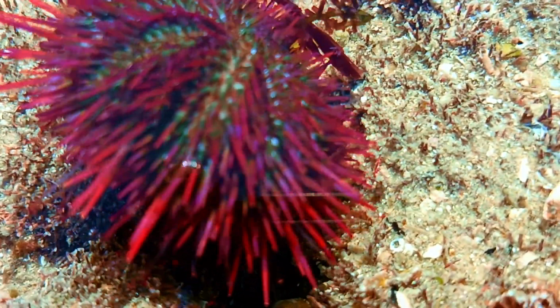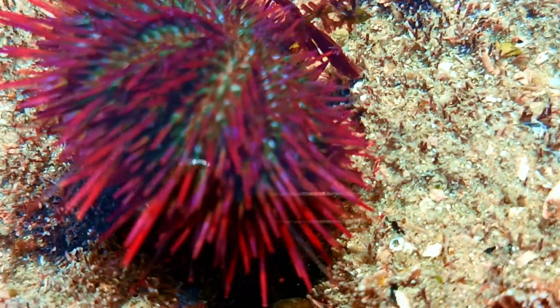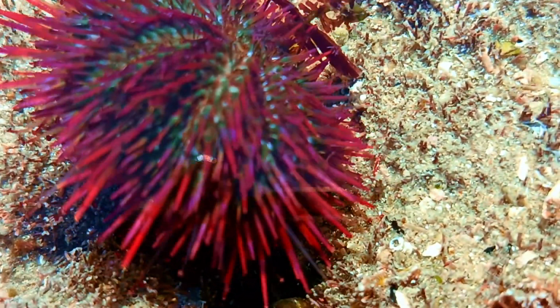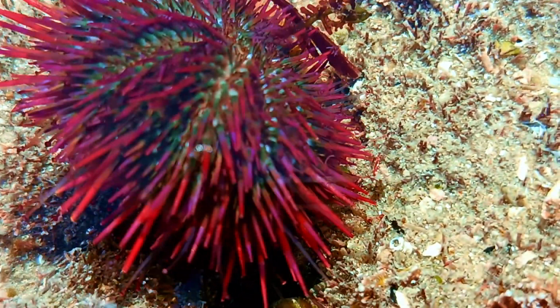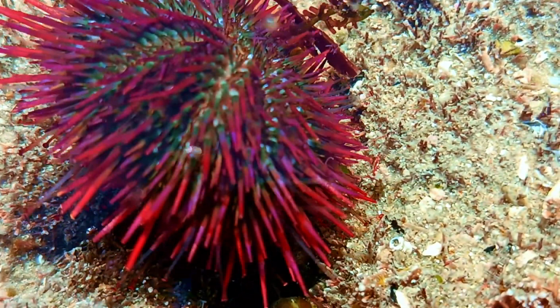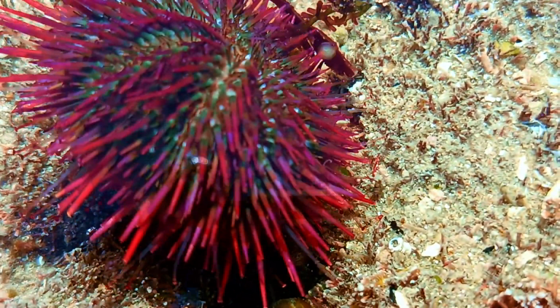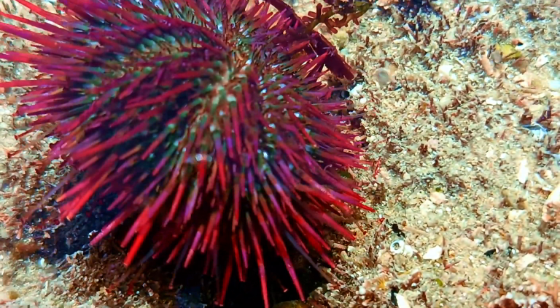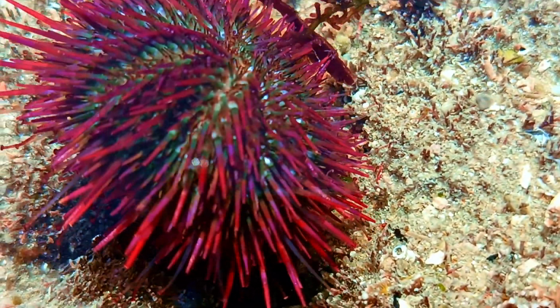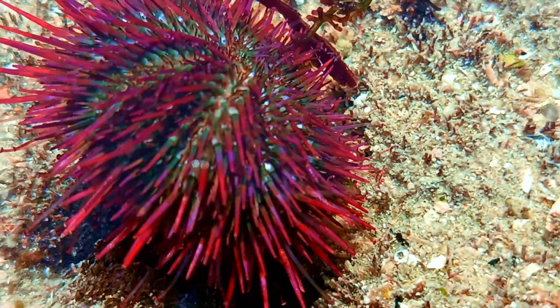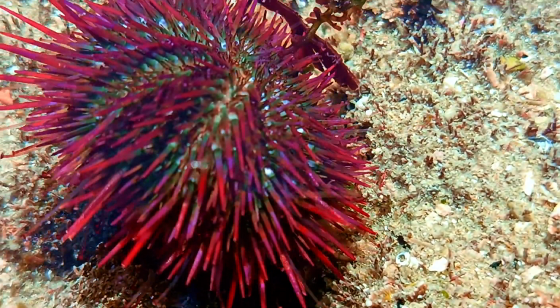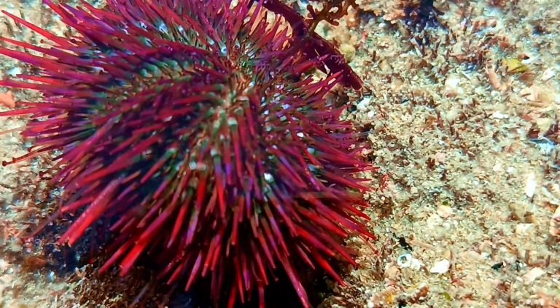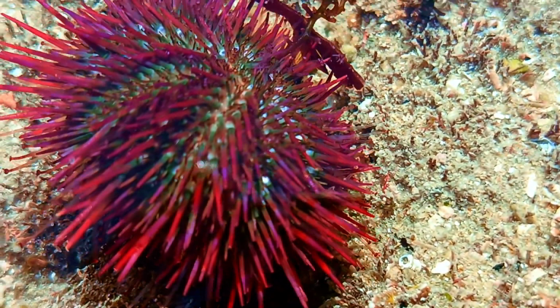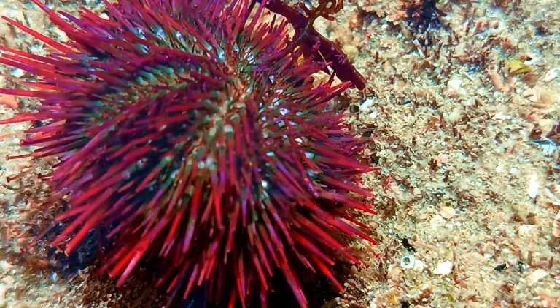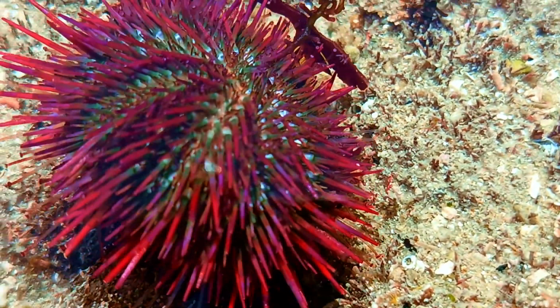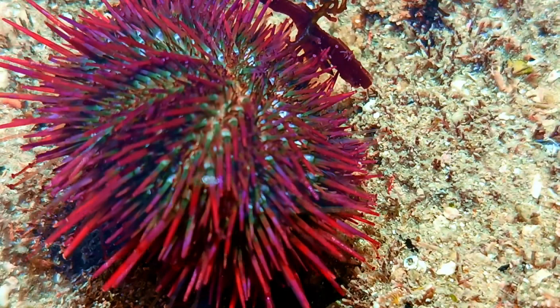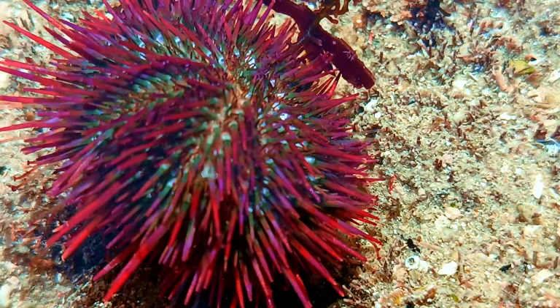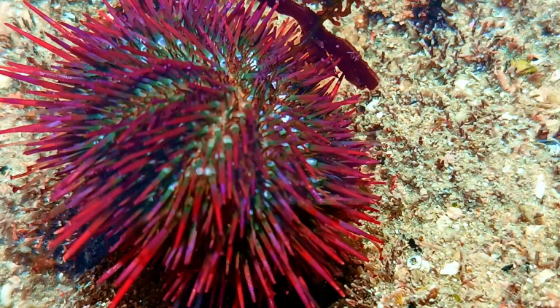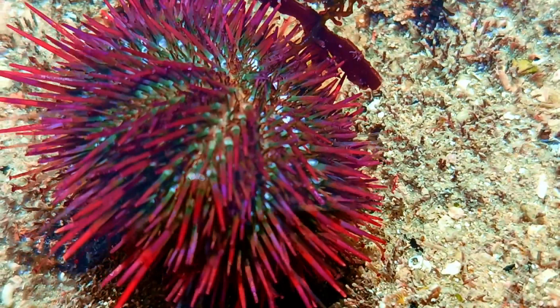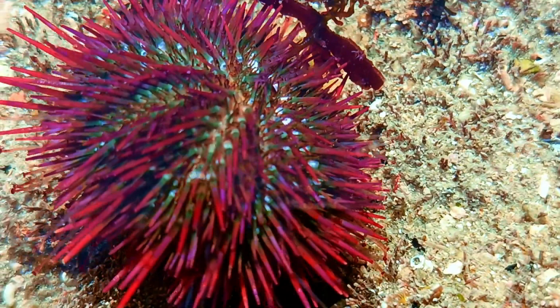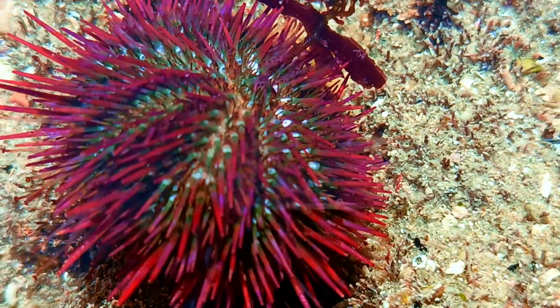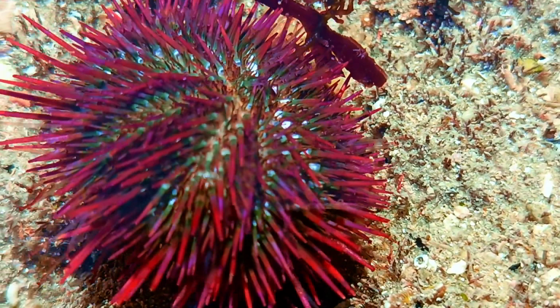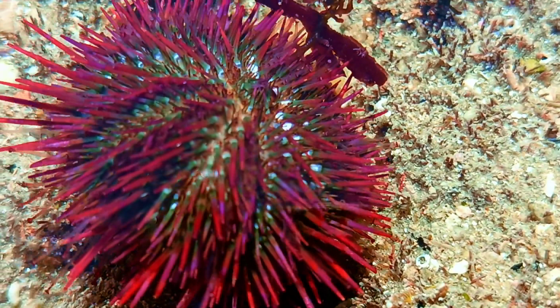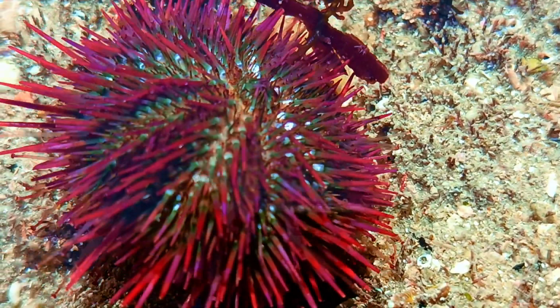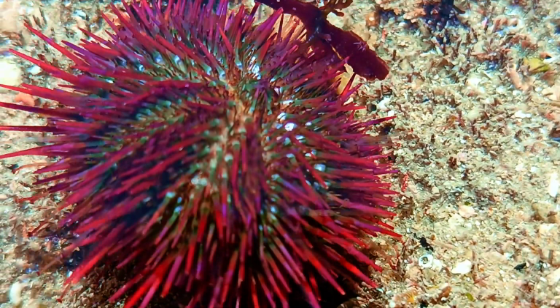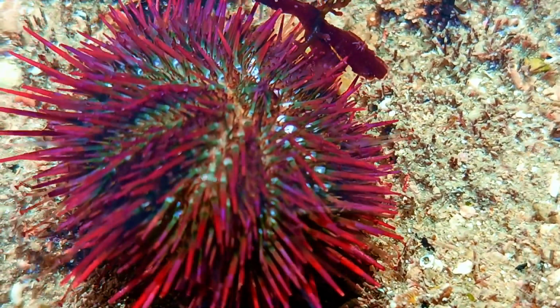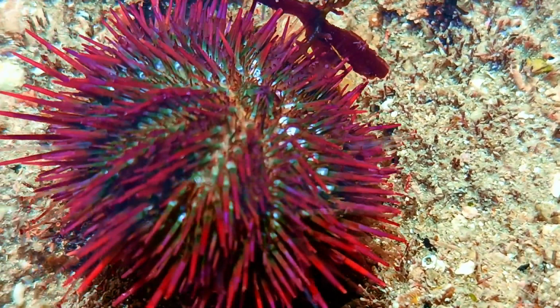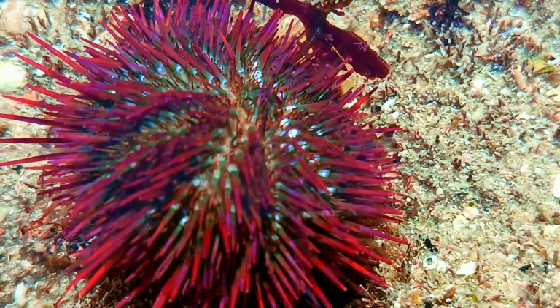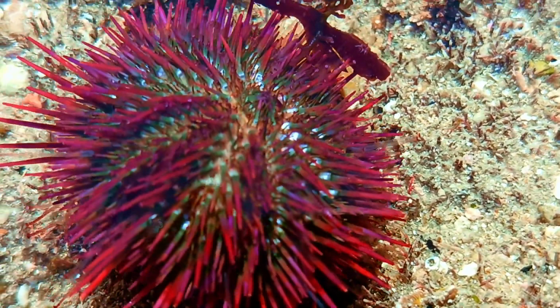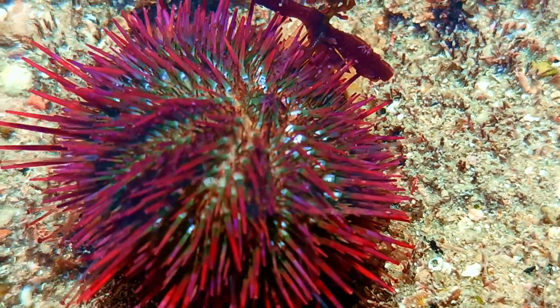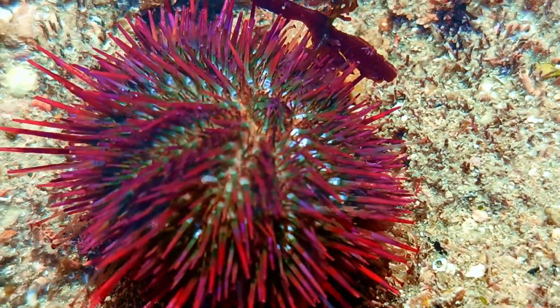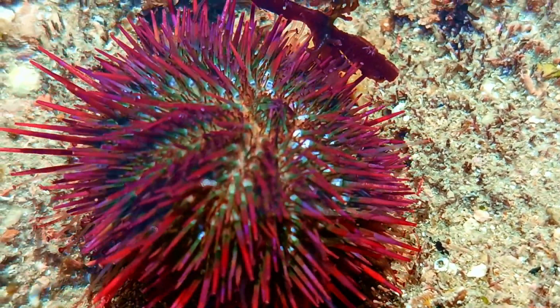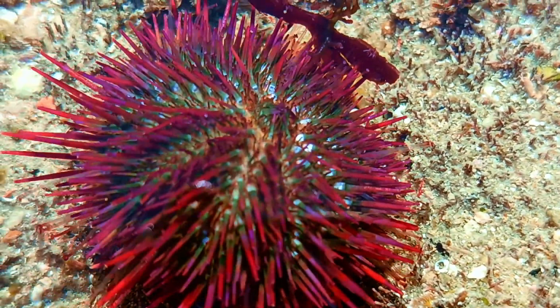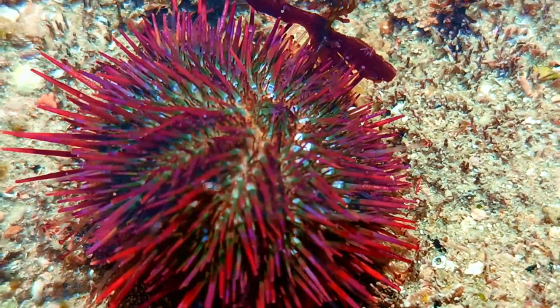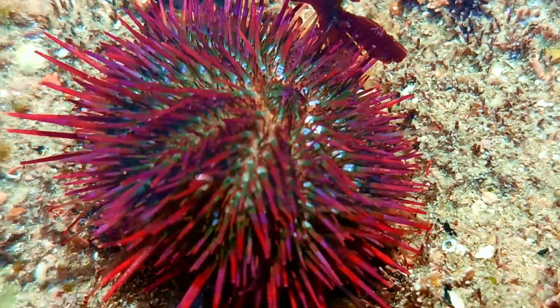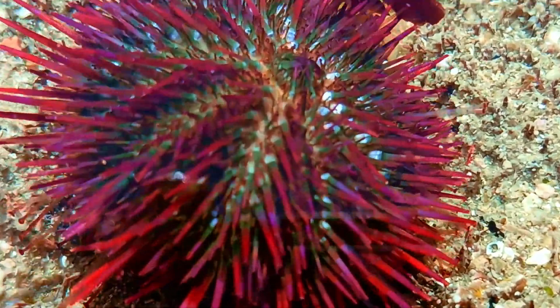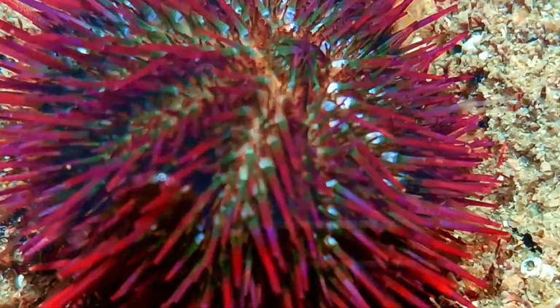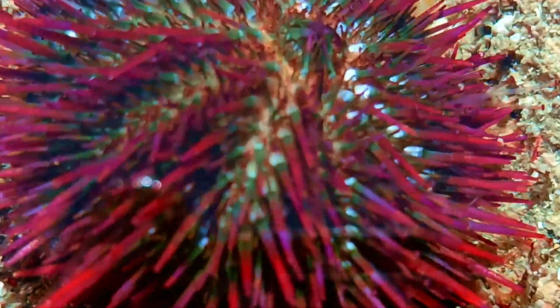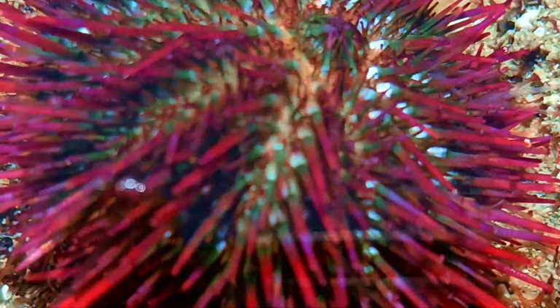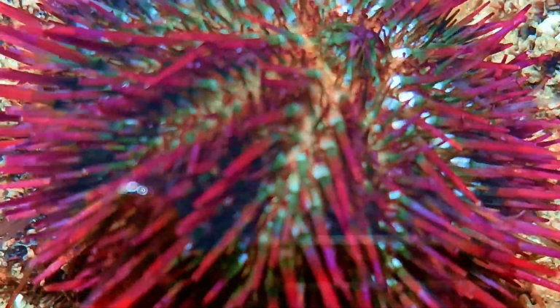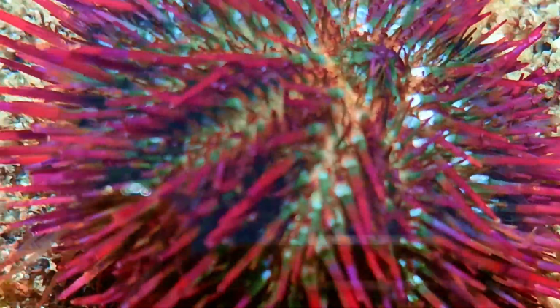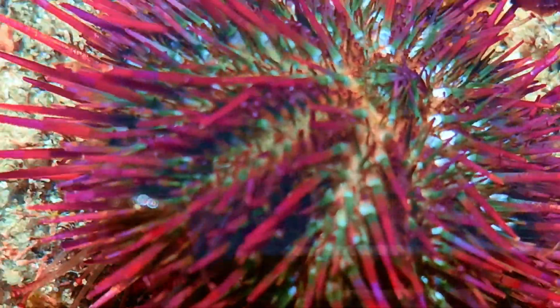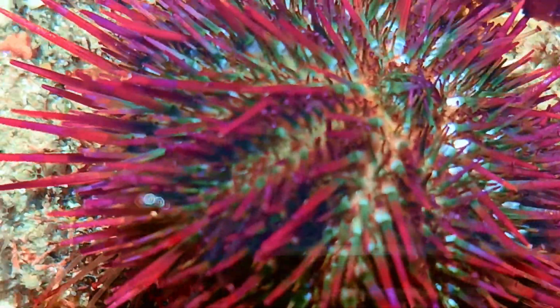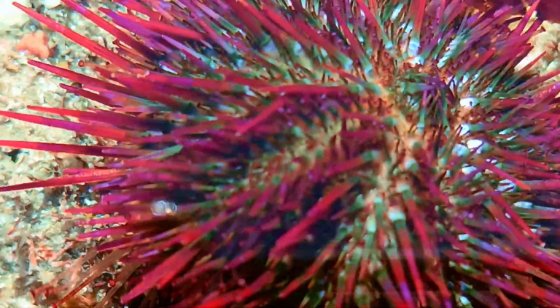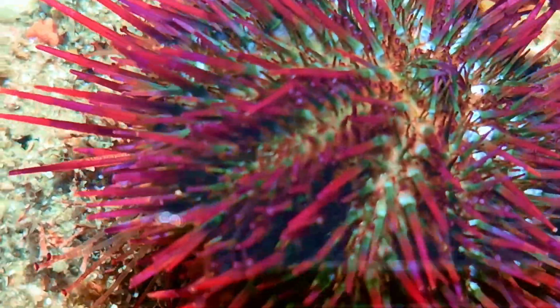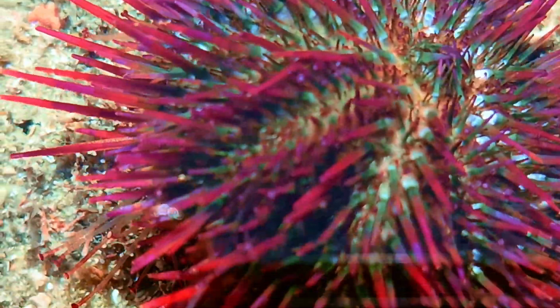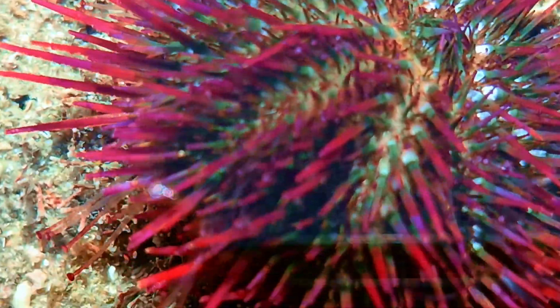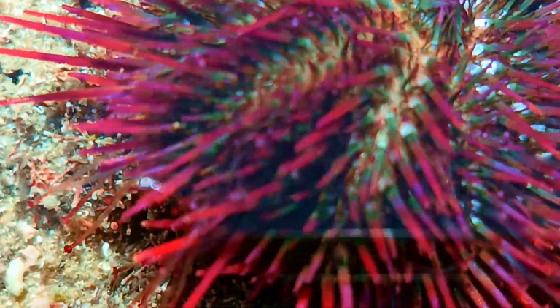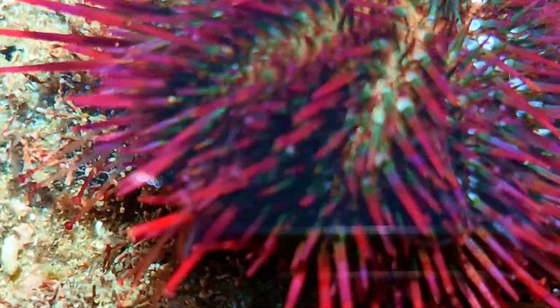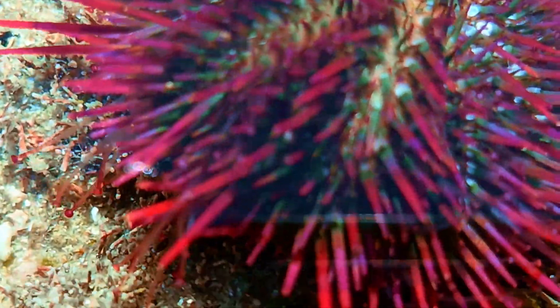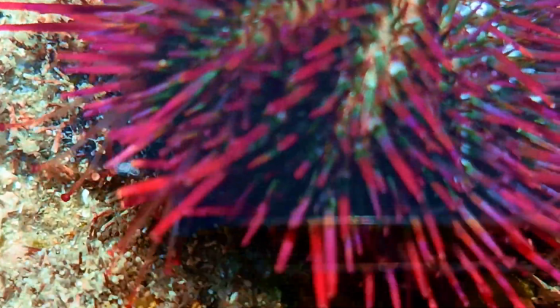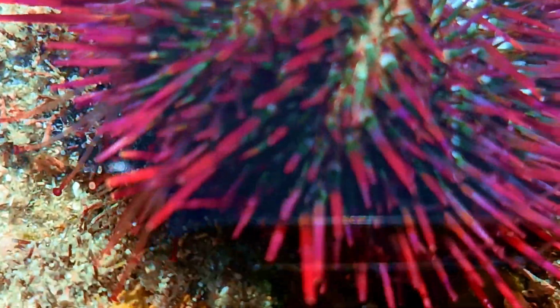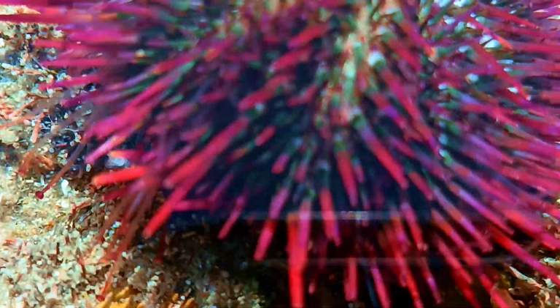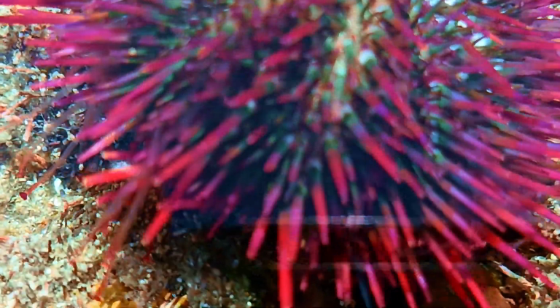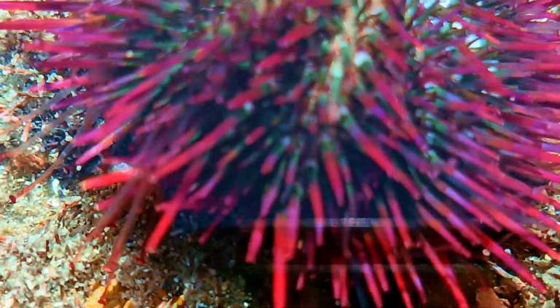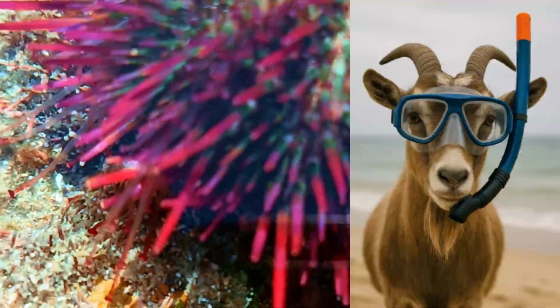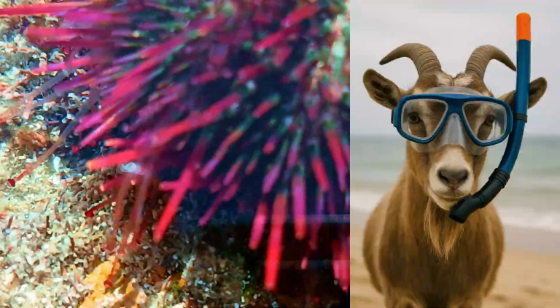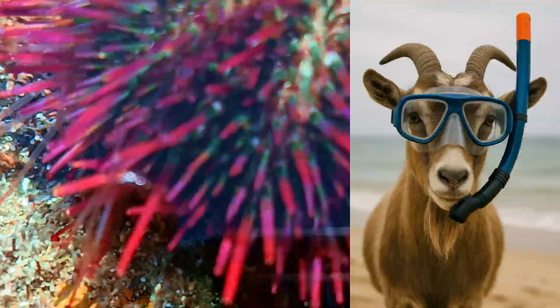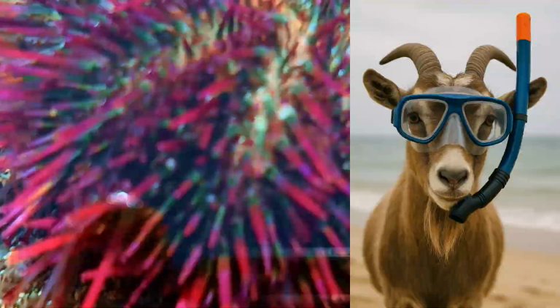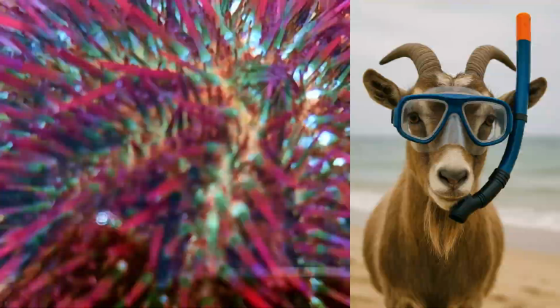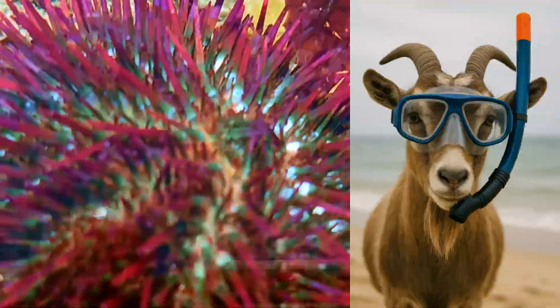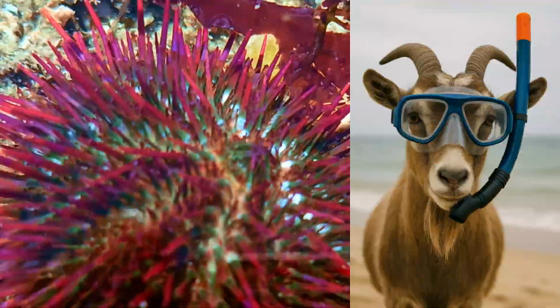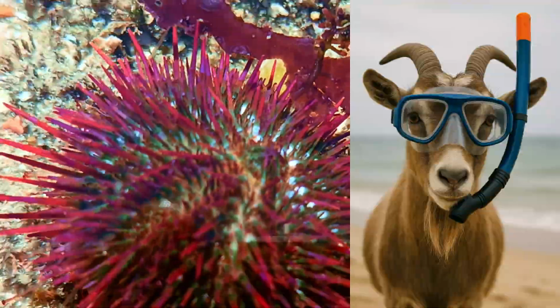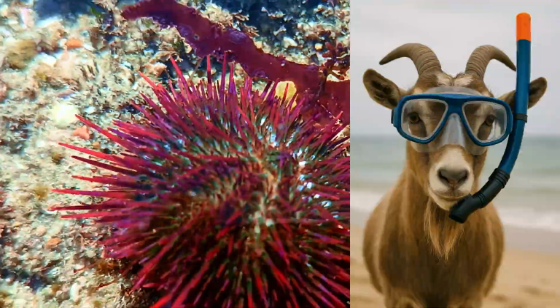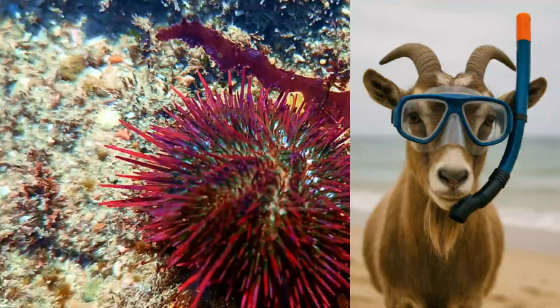They're the ocean's clean-up crew, grazing on algae and keeping coral reefs tidy. Basically underwater goats.